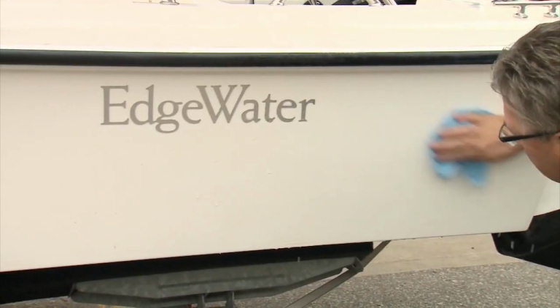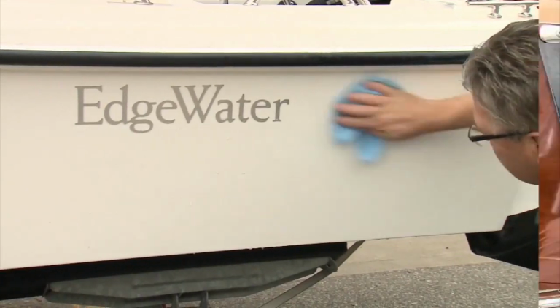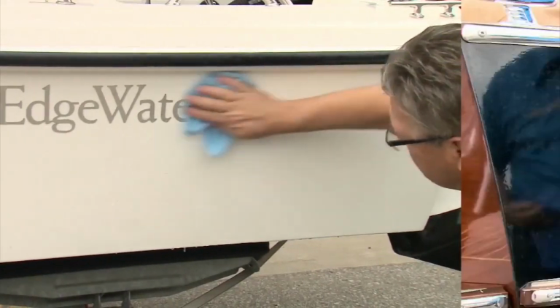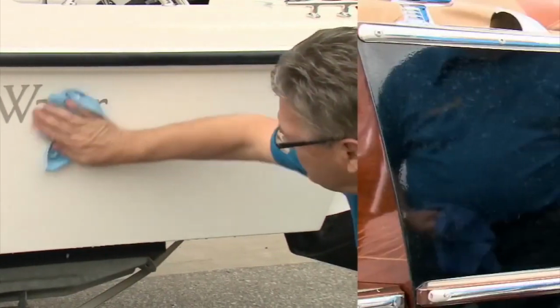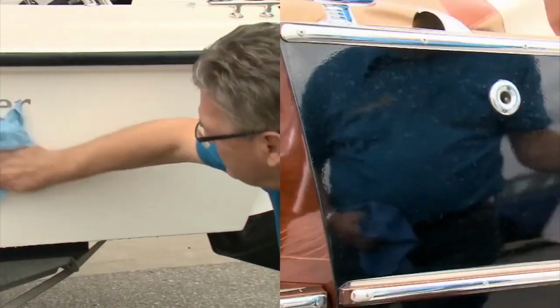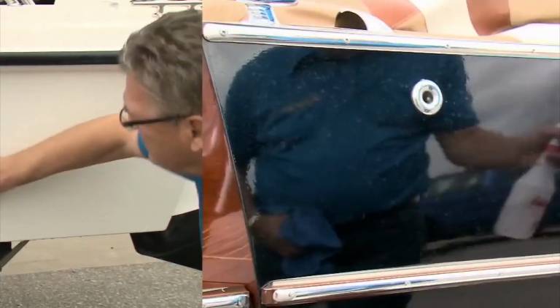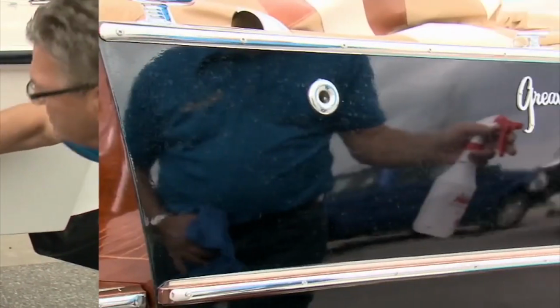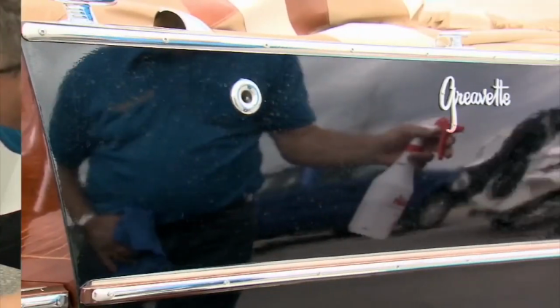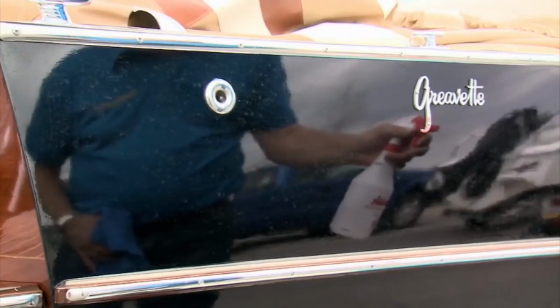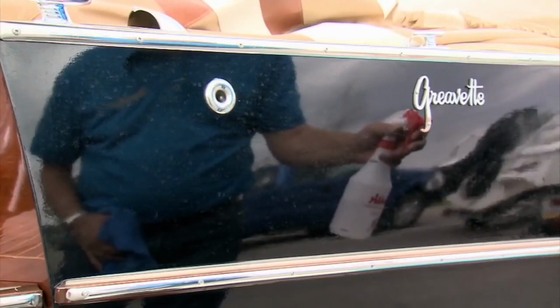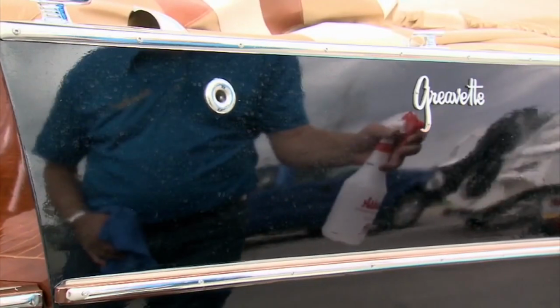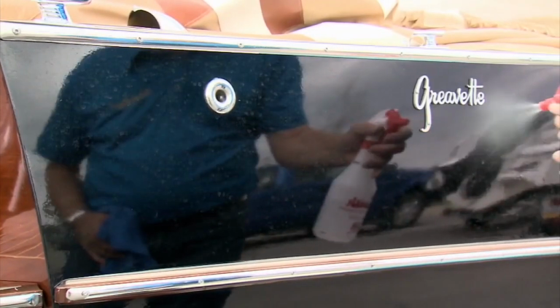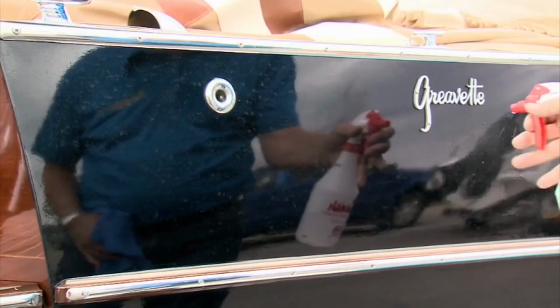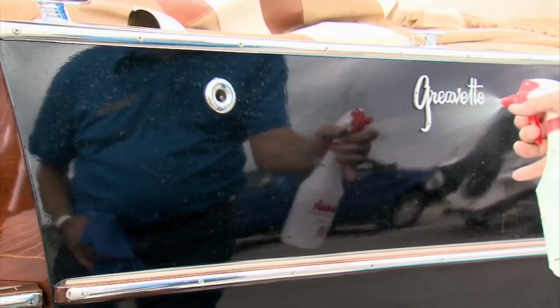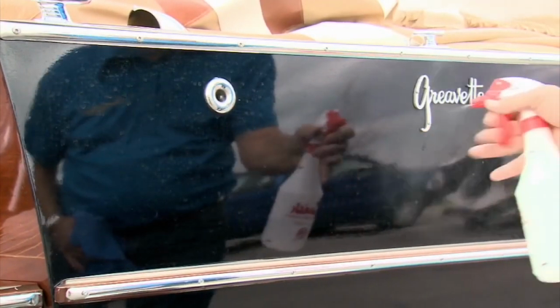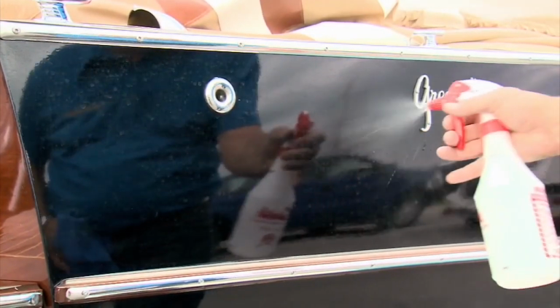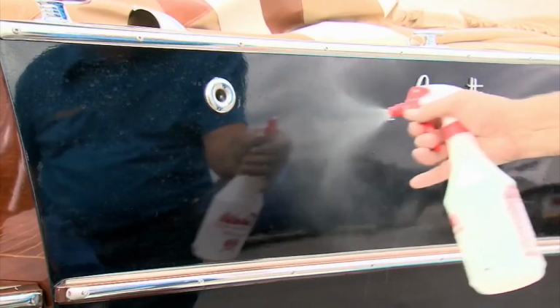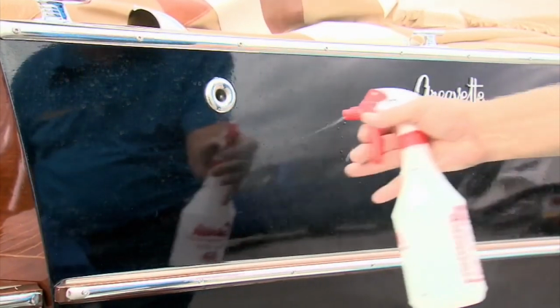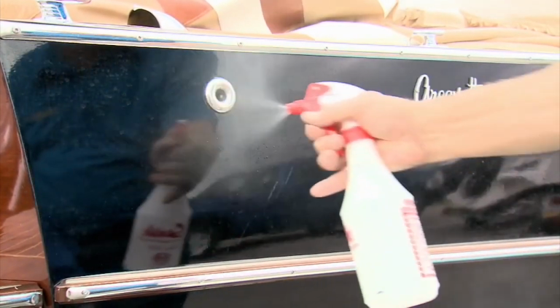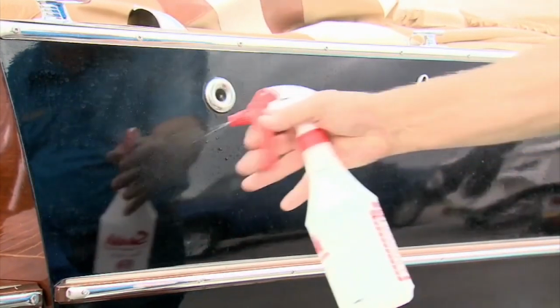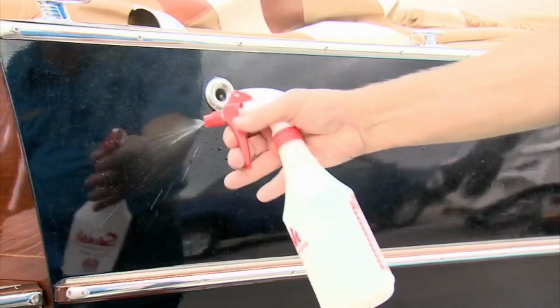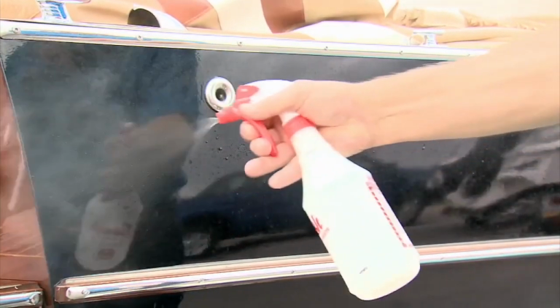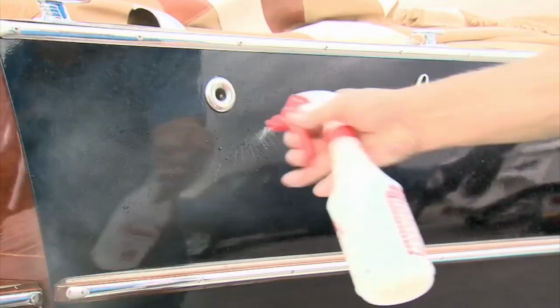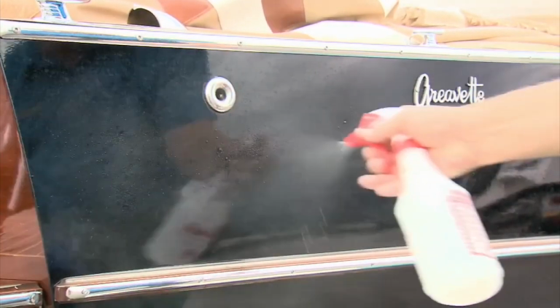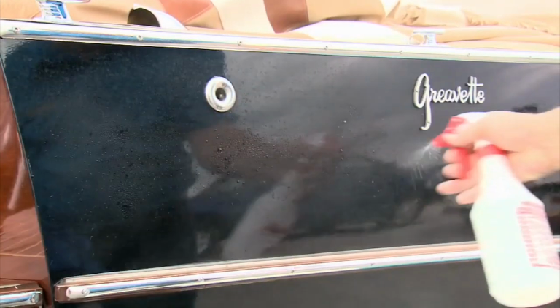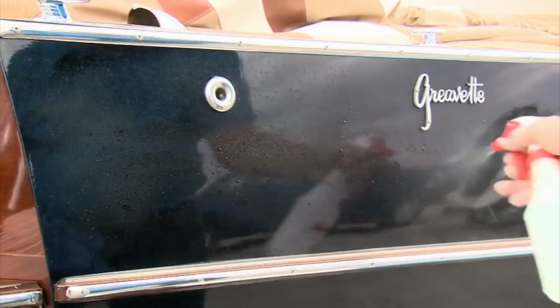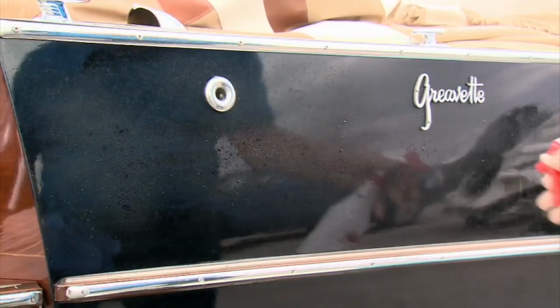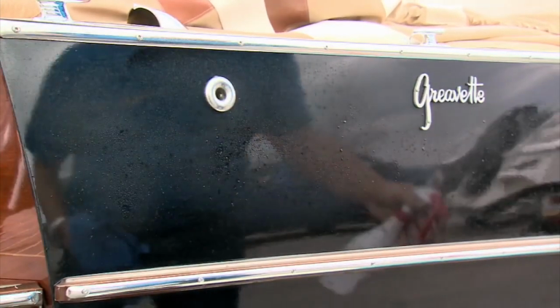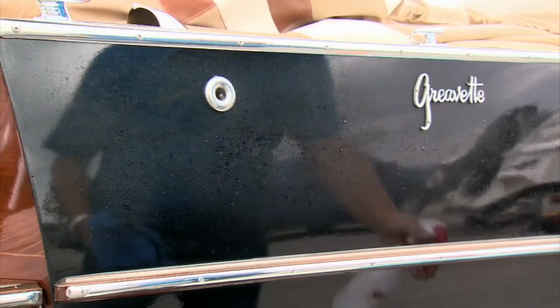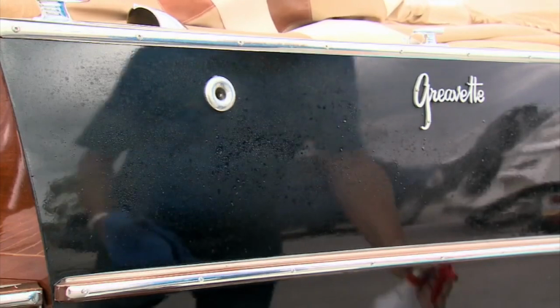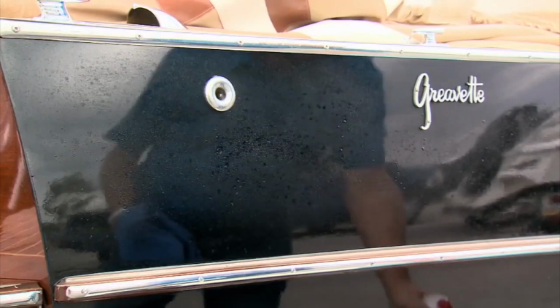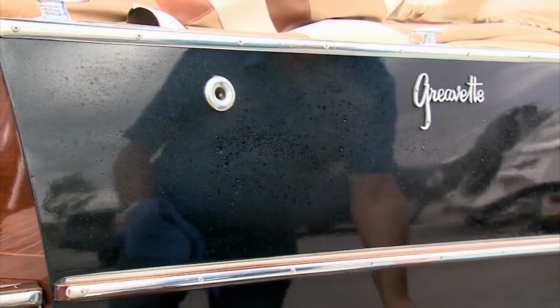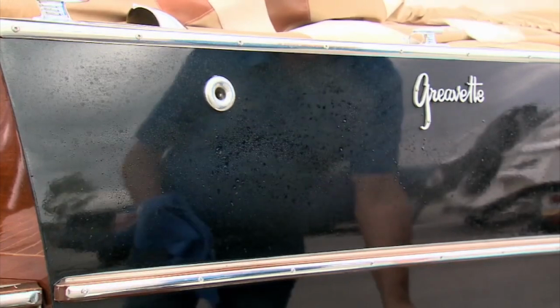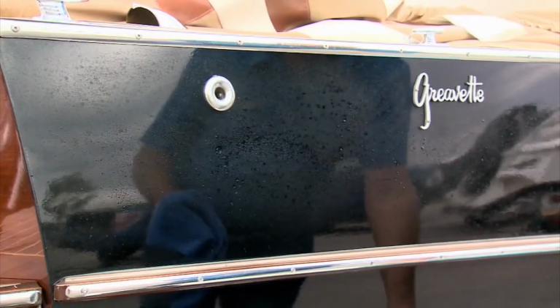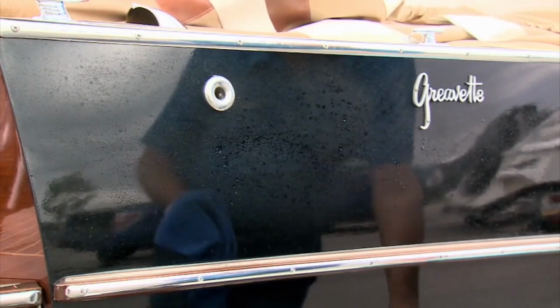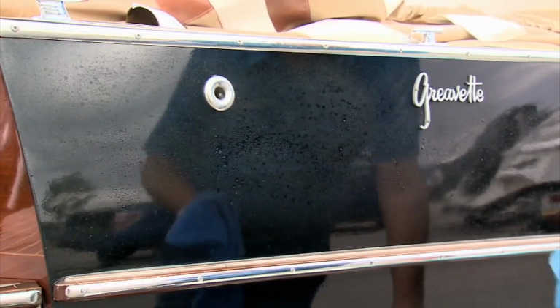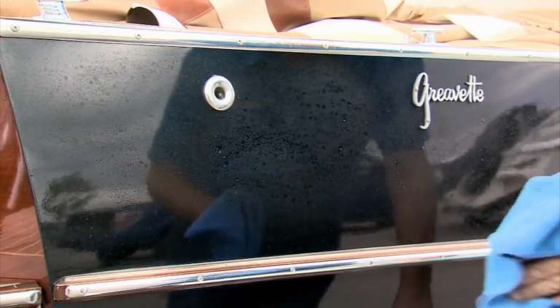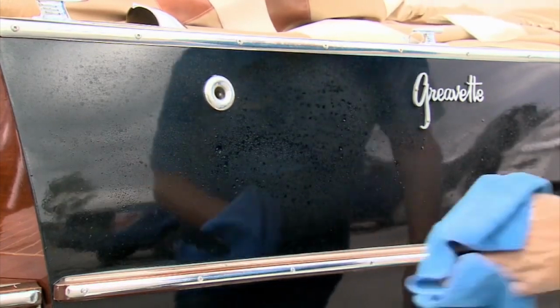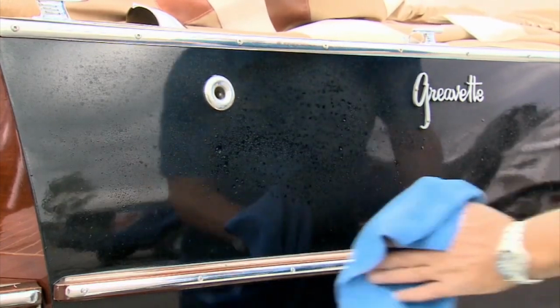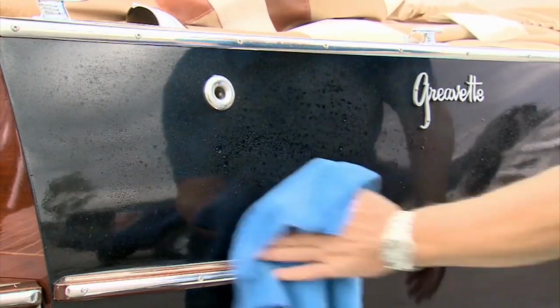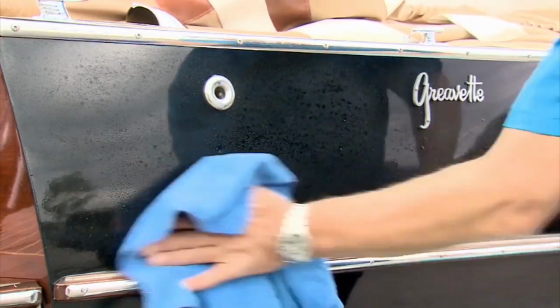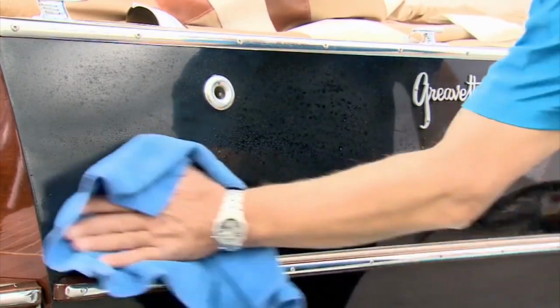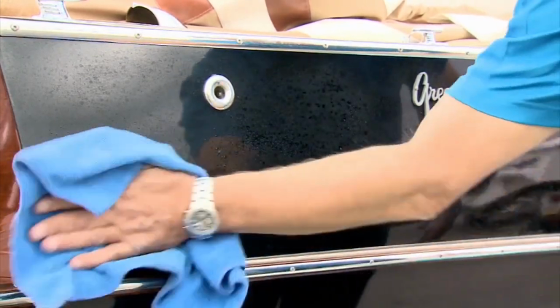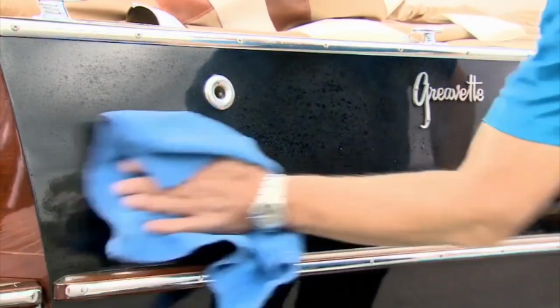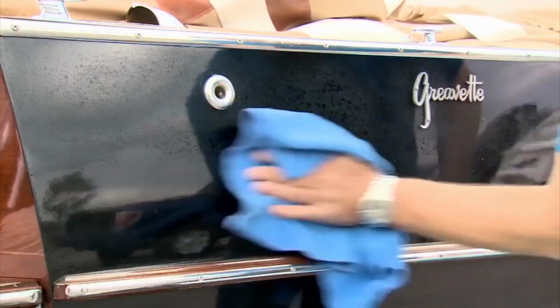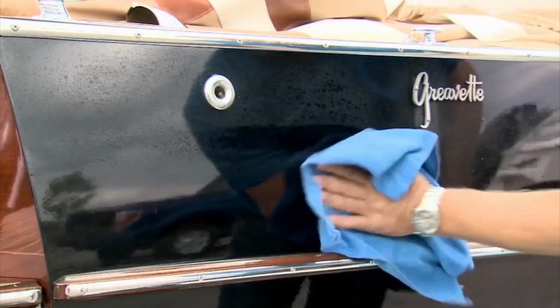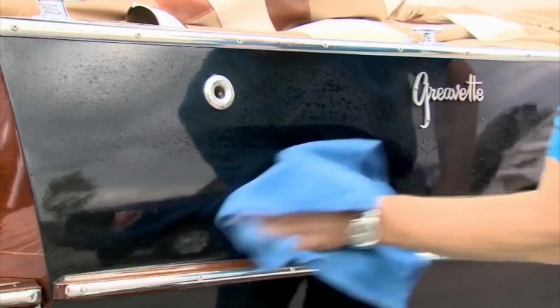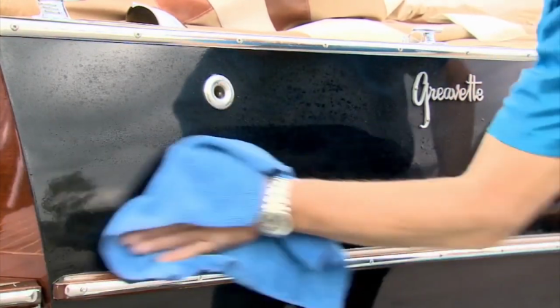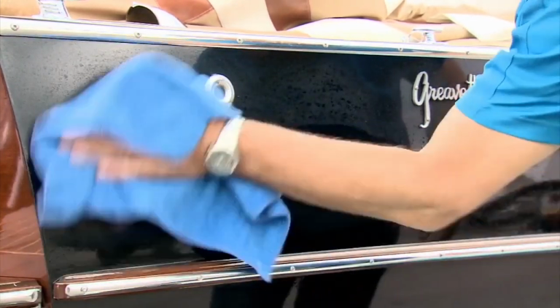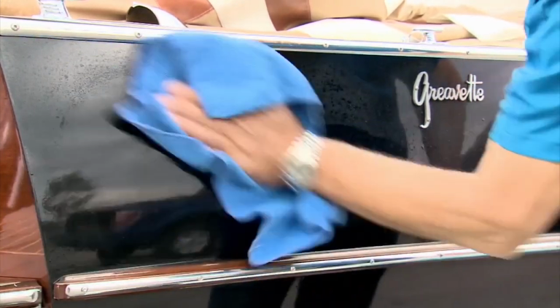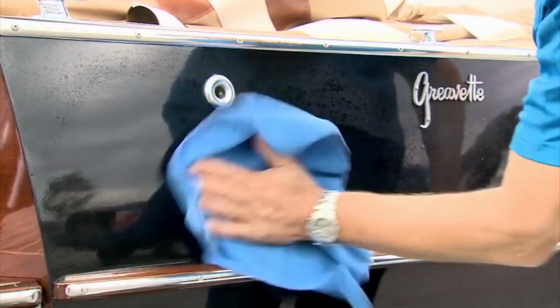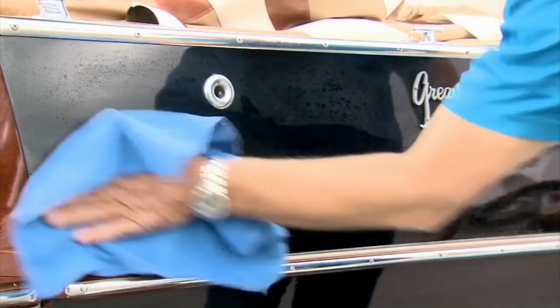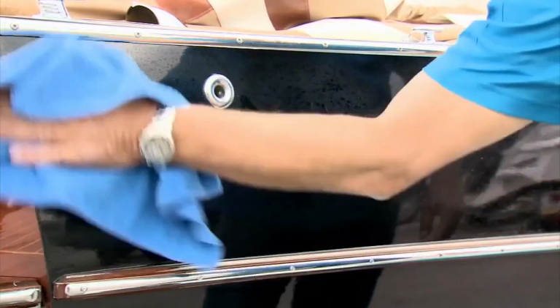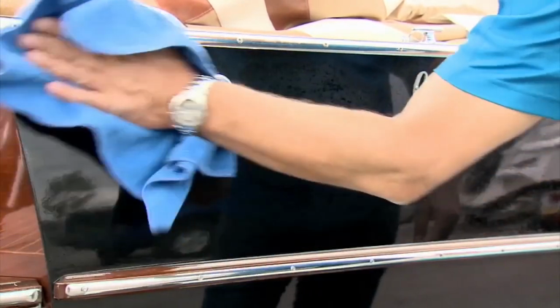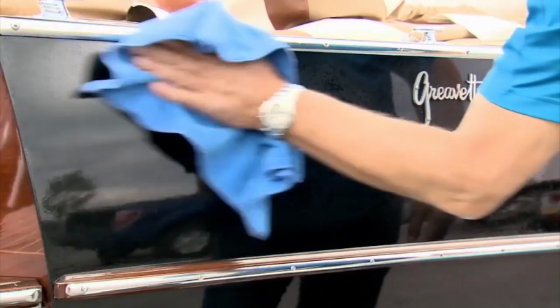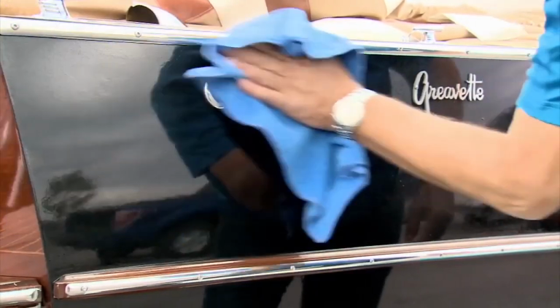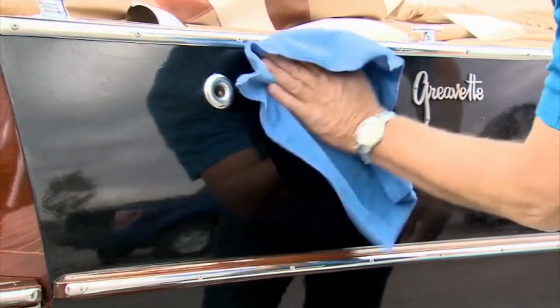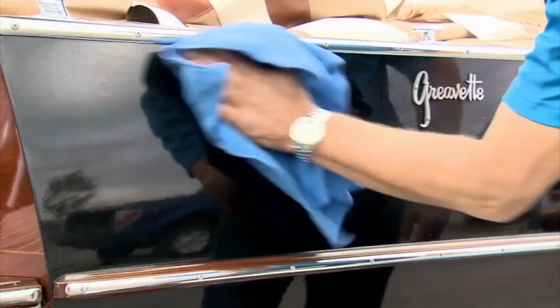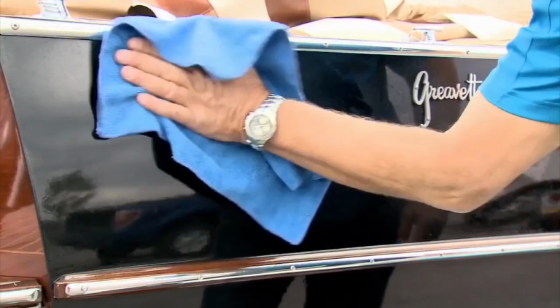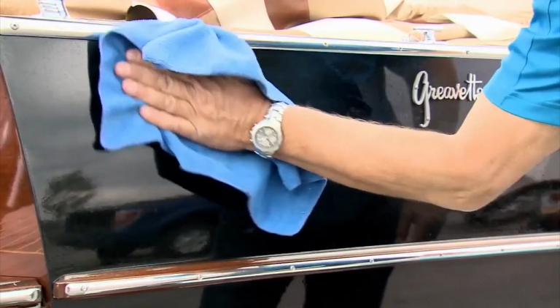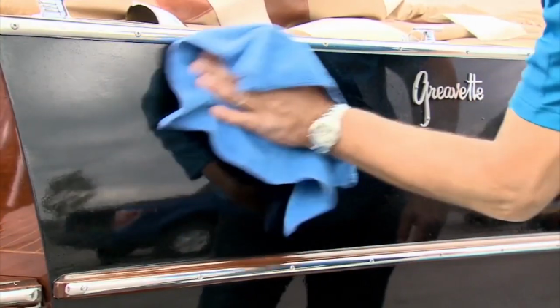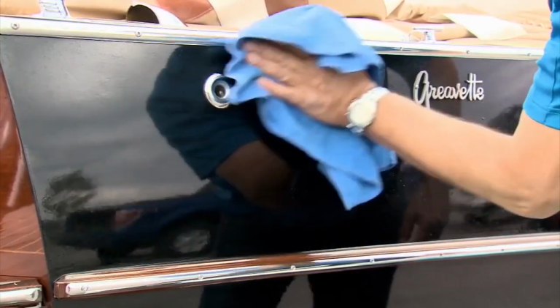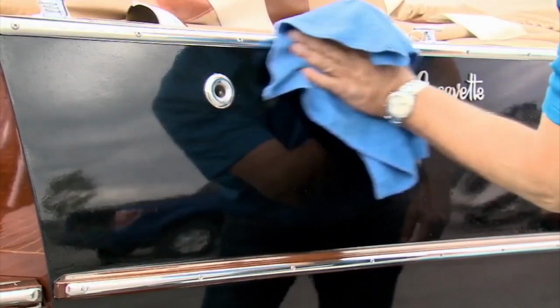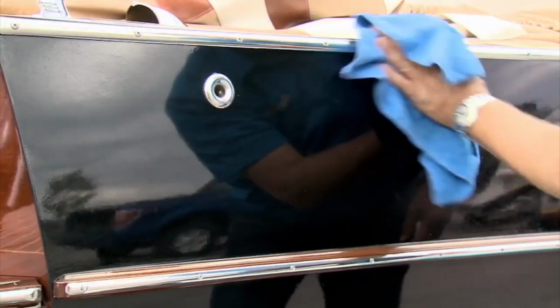Water spots on your dark hull? Mix a half and half solution of vinegar and water, spray and wipe to remove the spots.